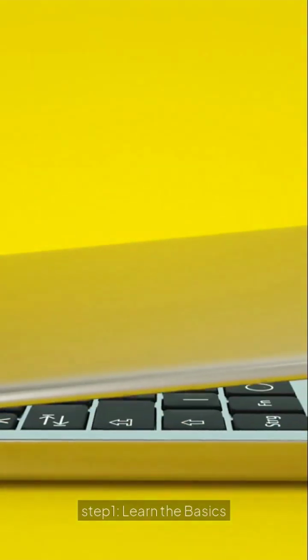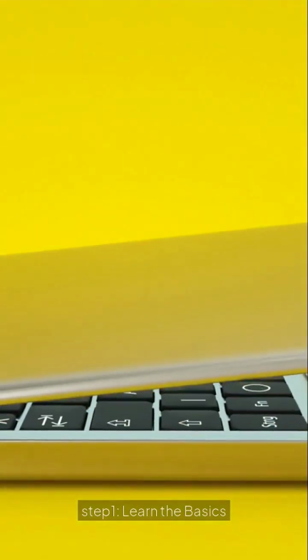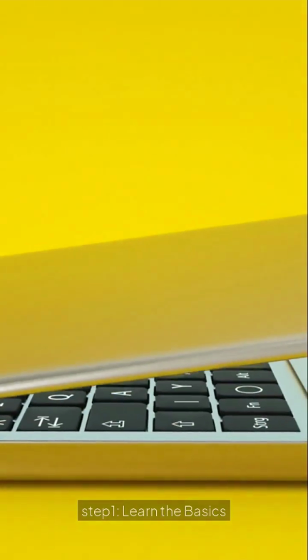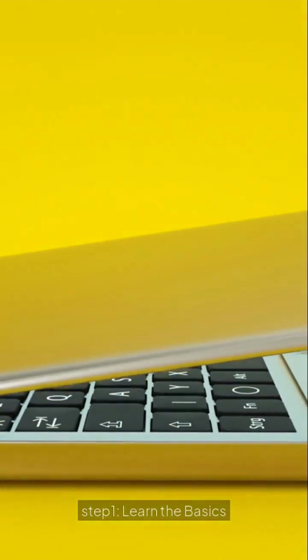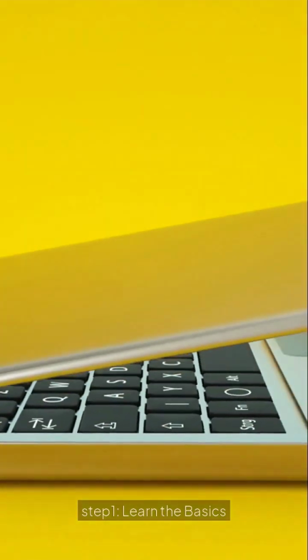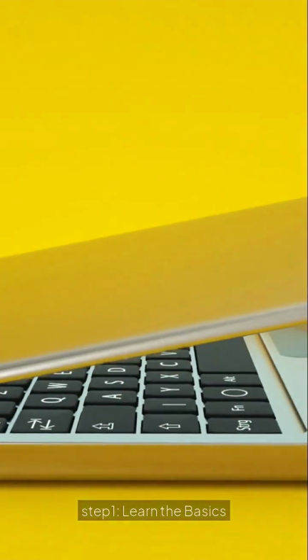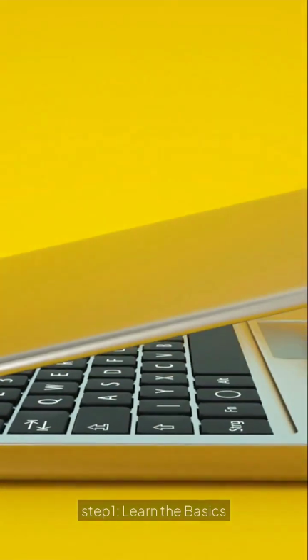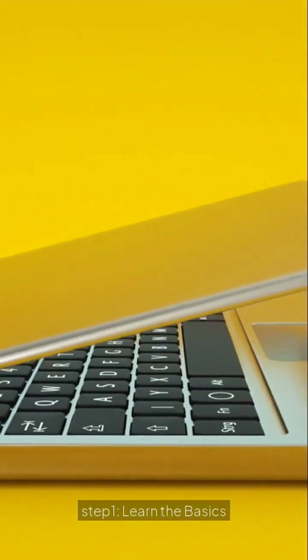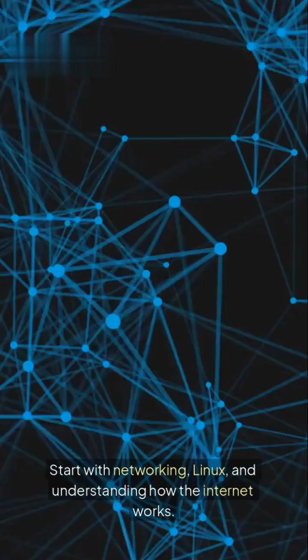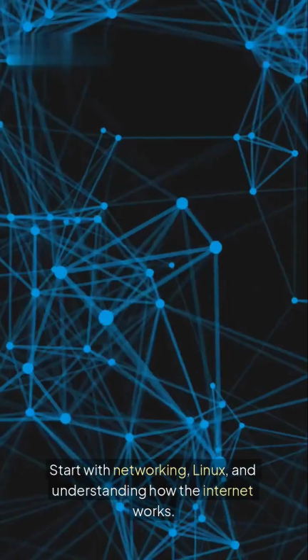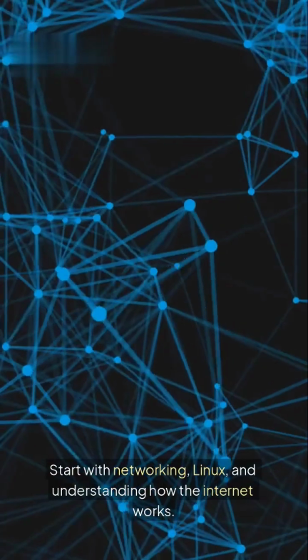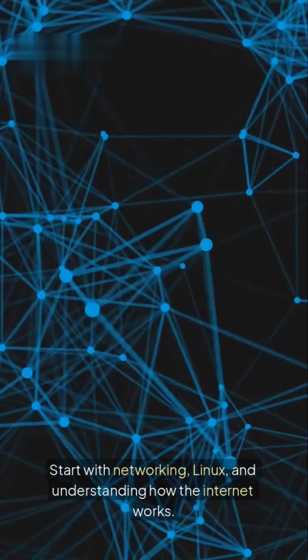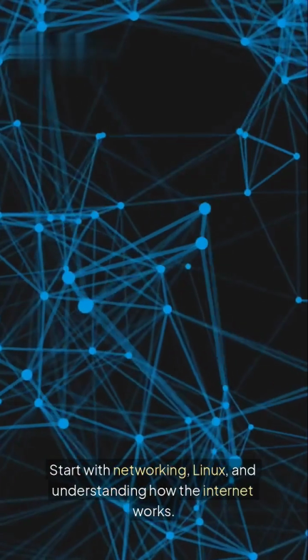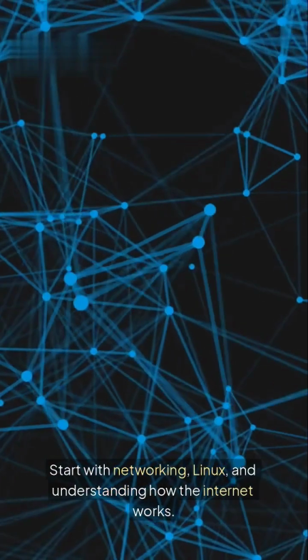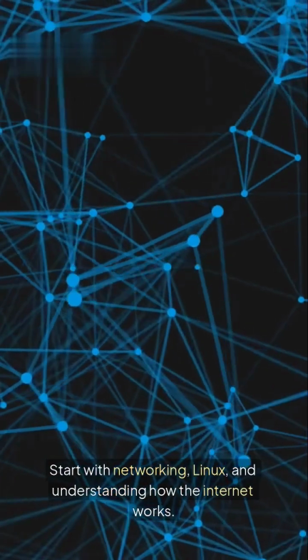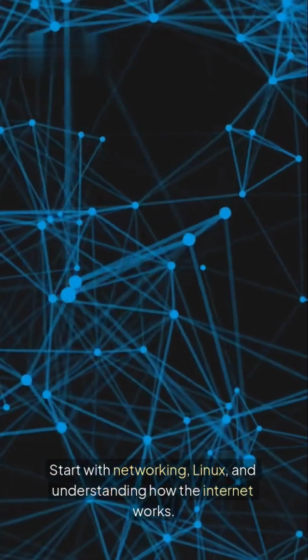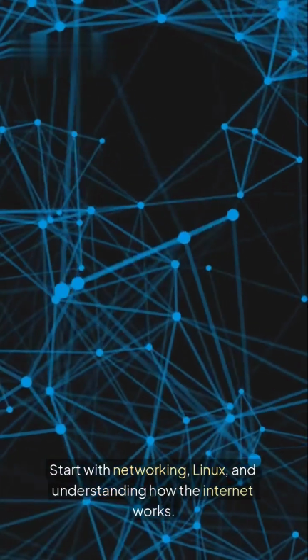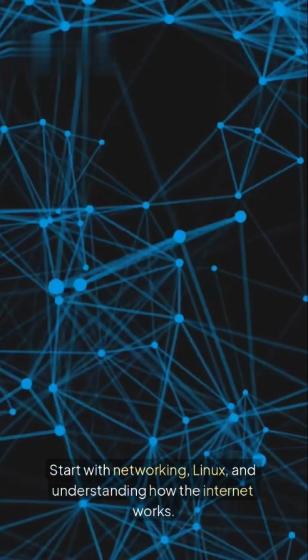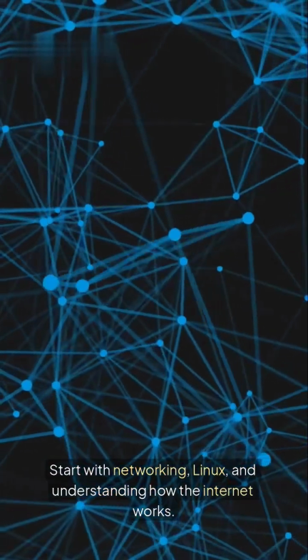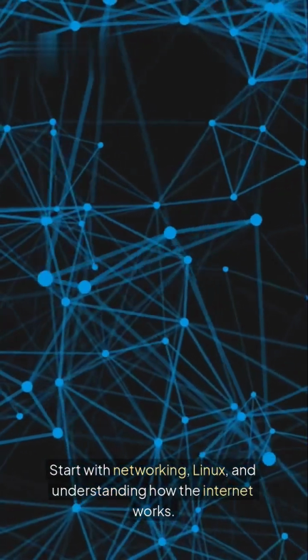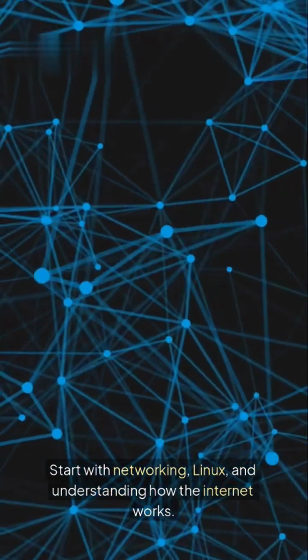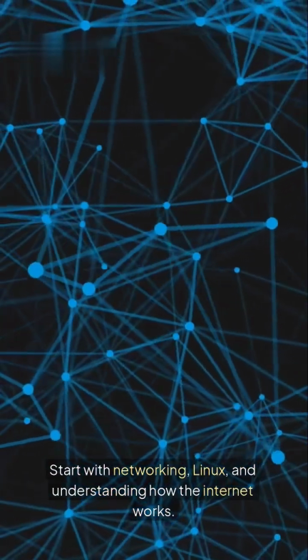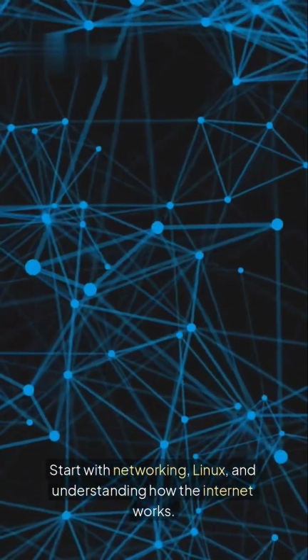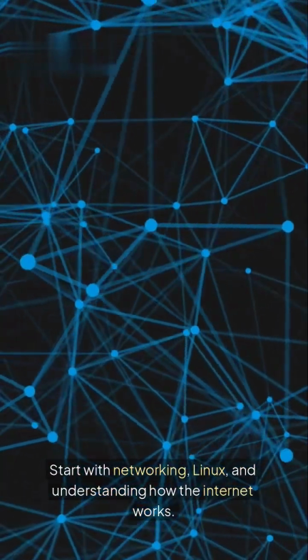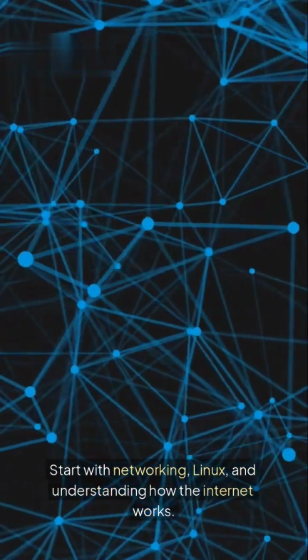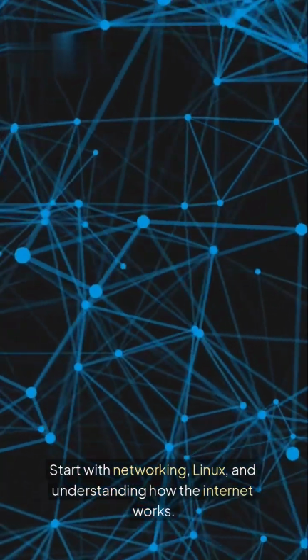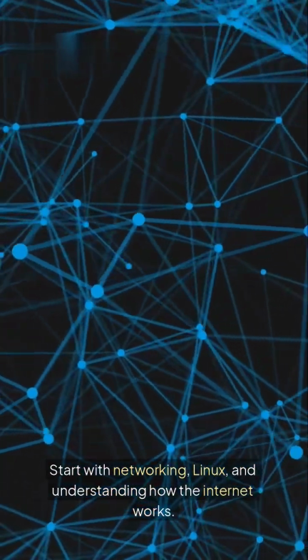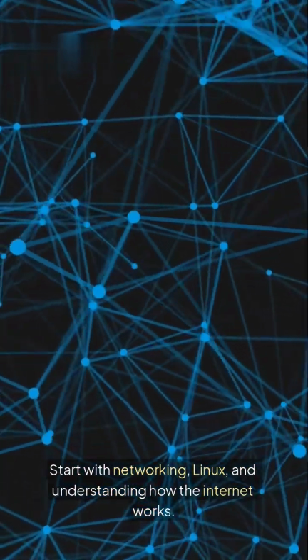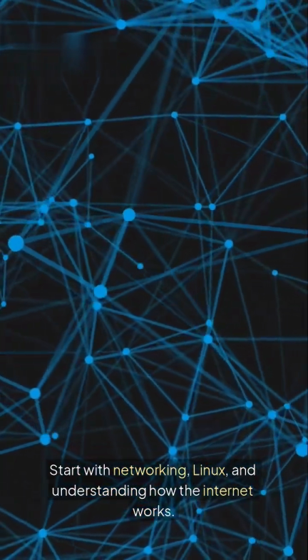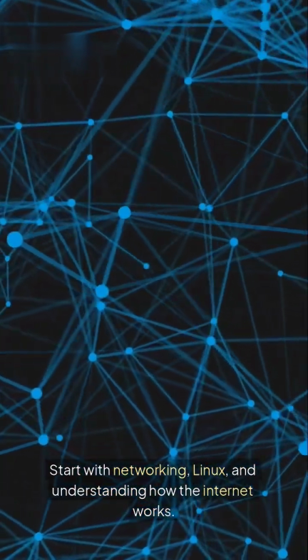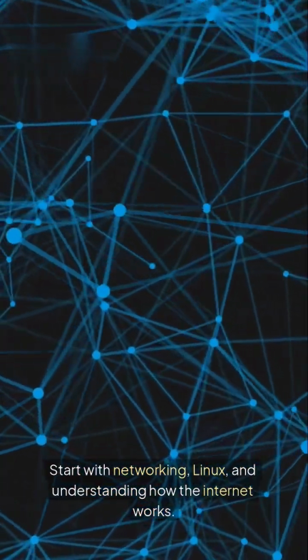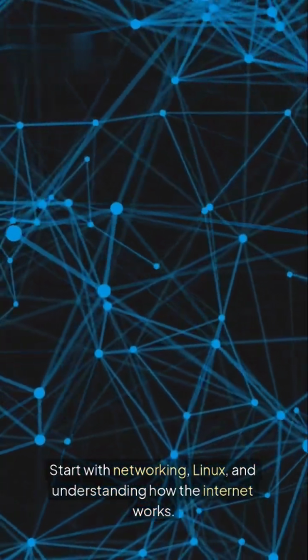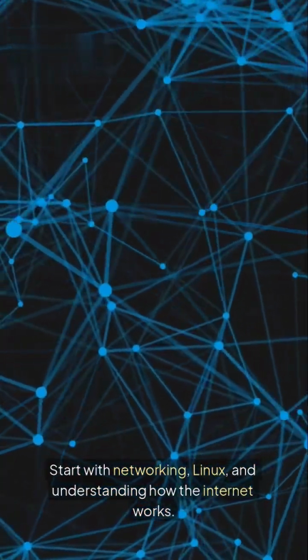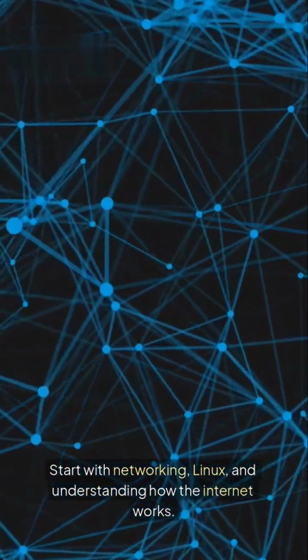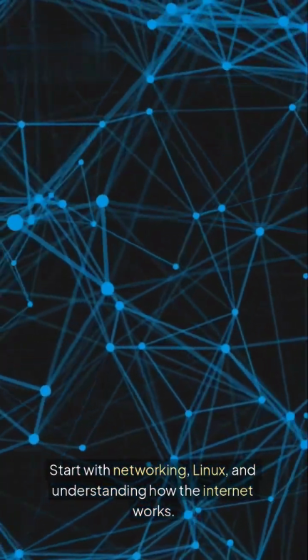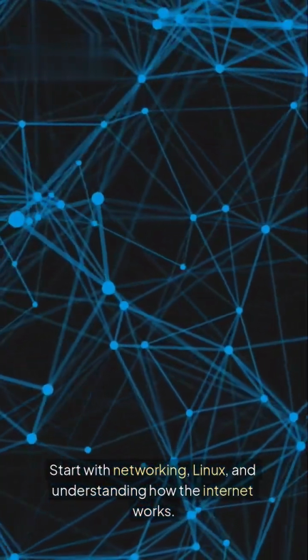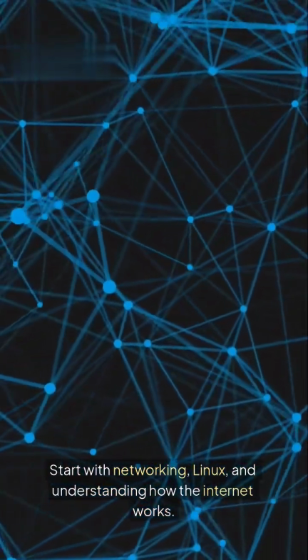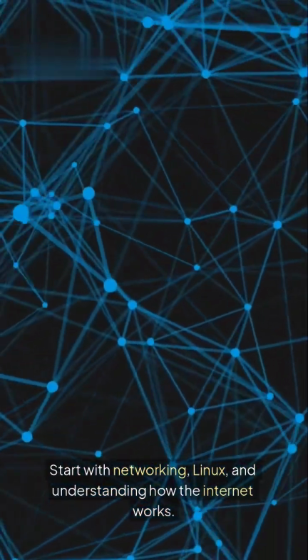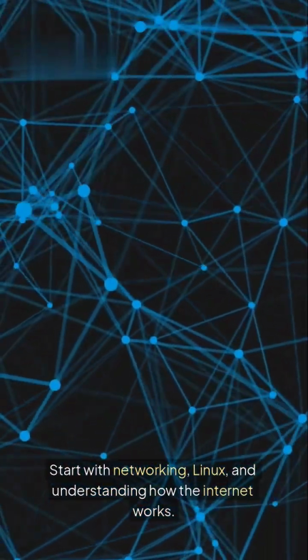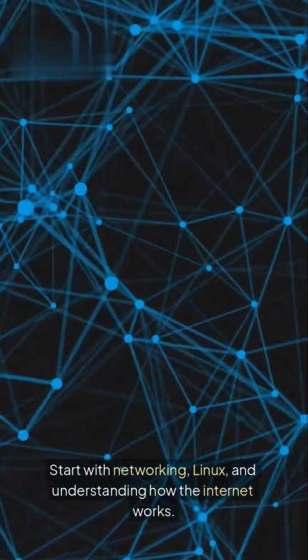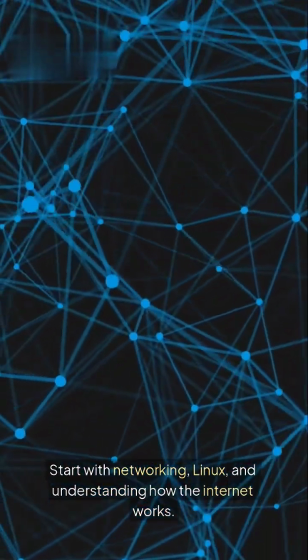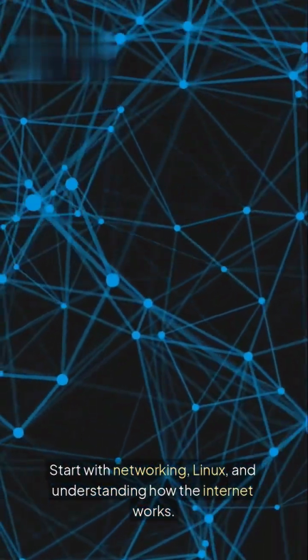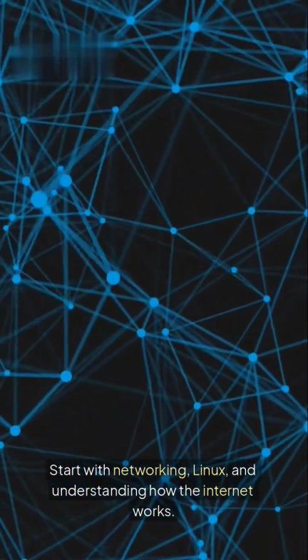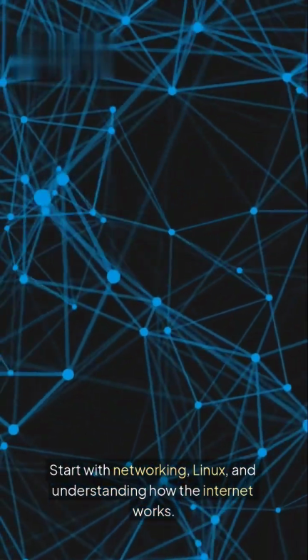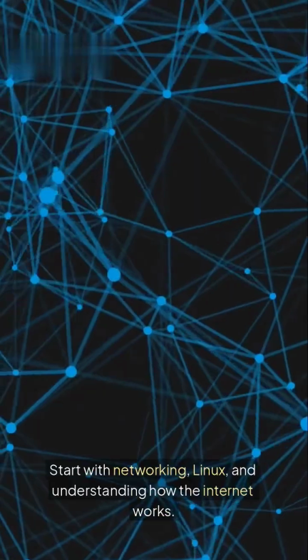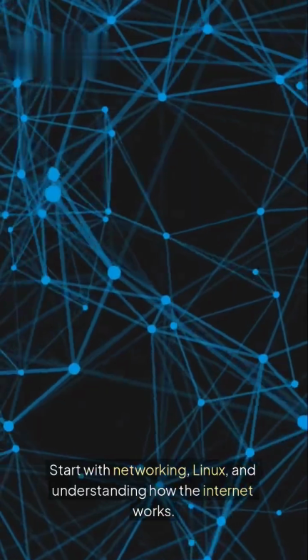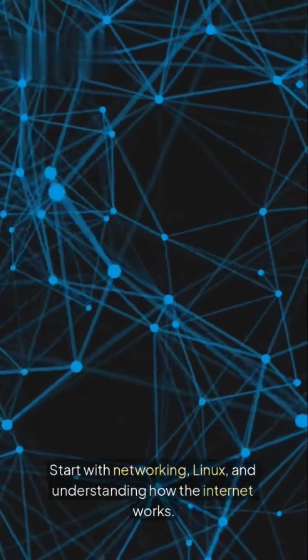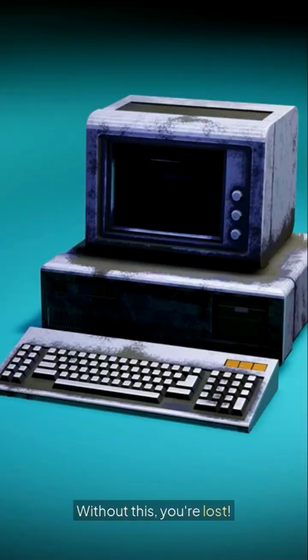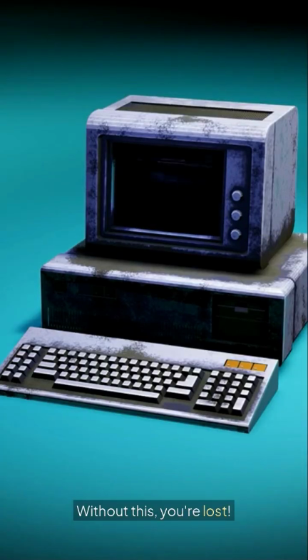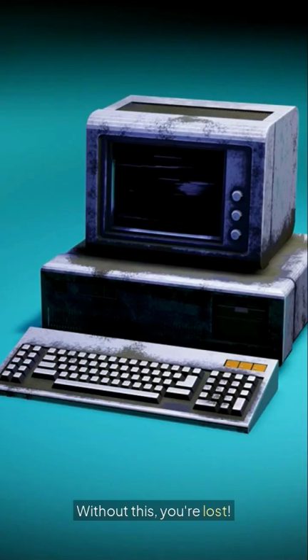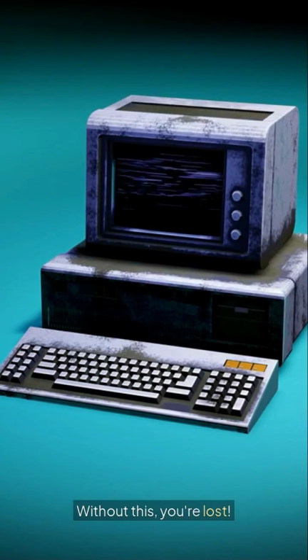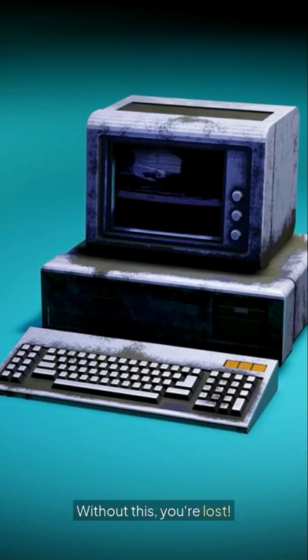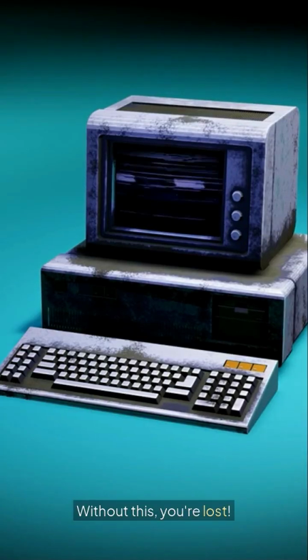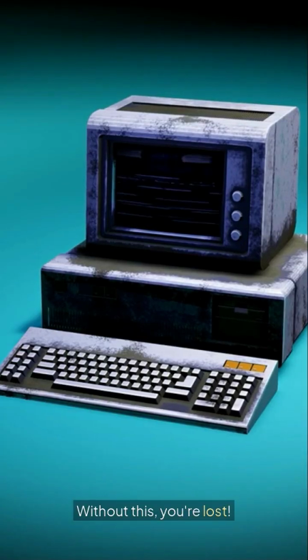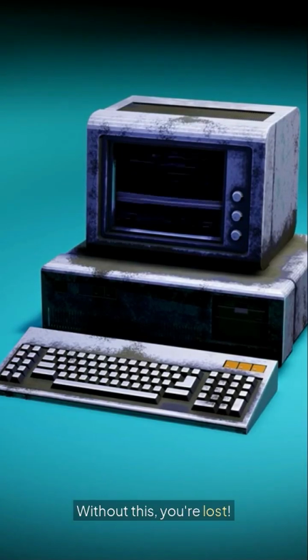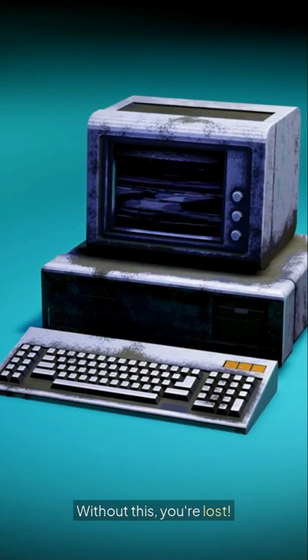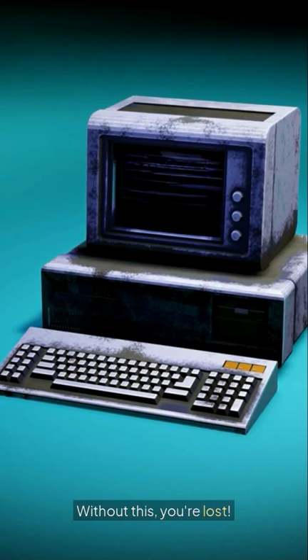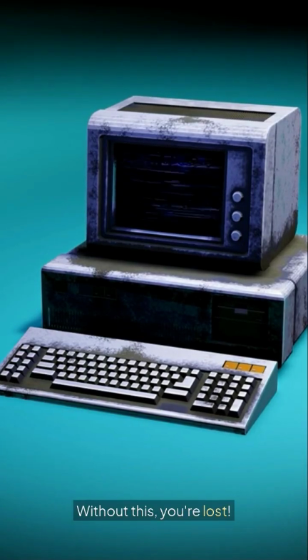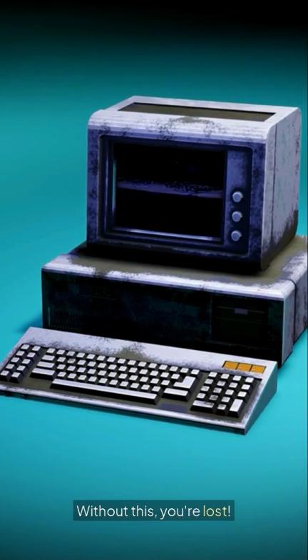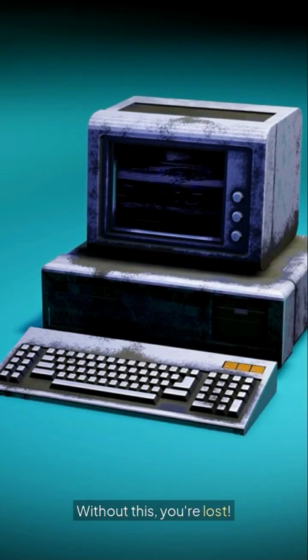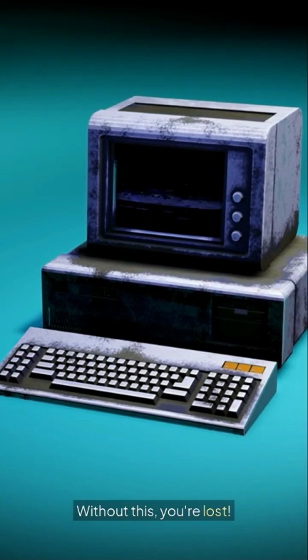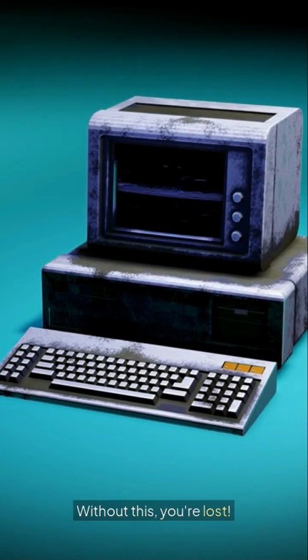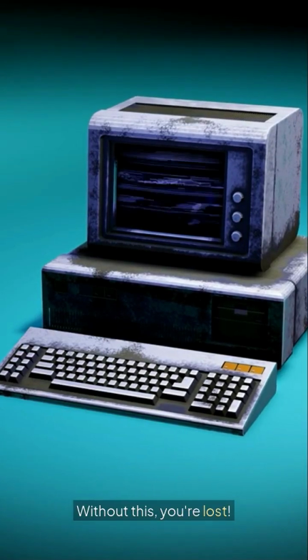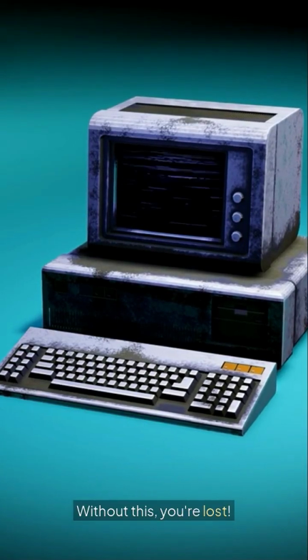Step 1: Learn the basics. Start with networking, Linux, and understanding how the internet works. Without this, you're lost.